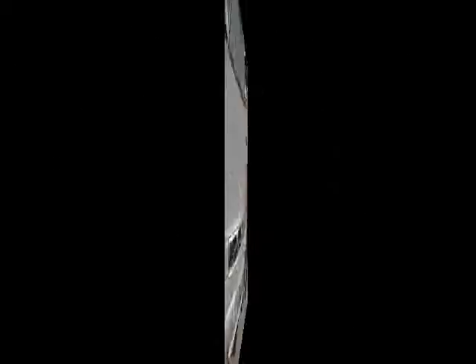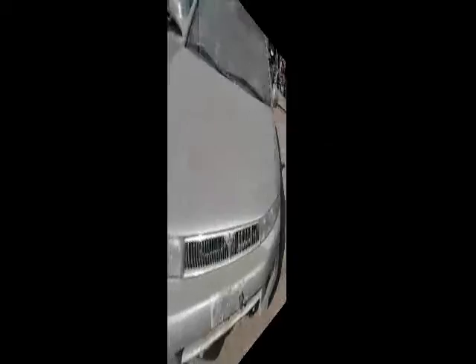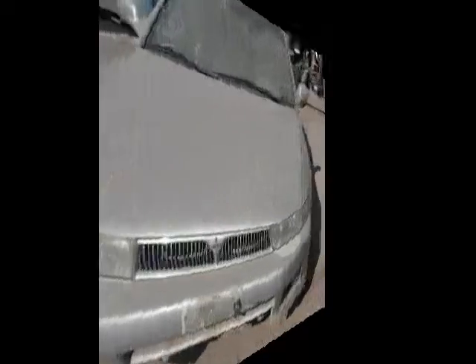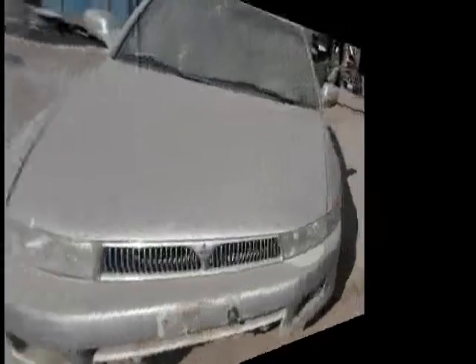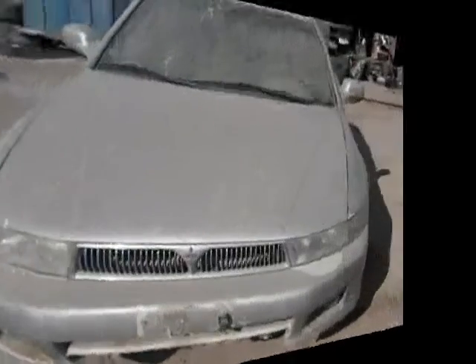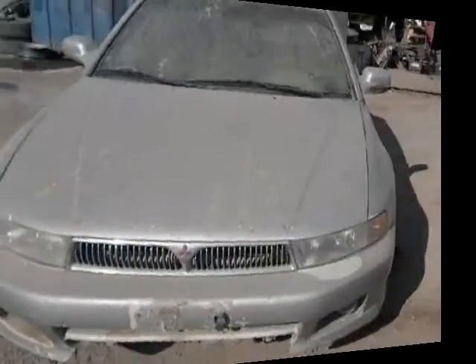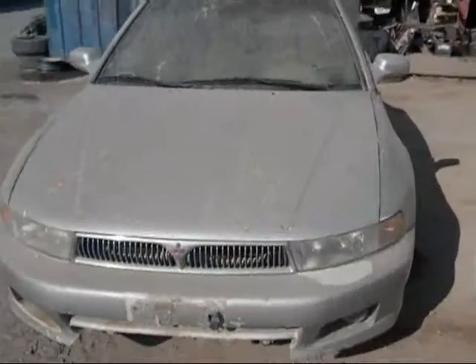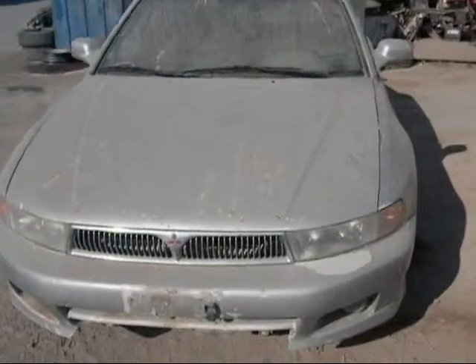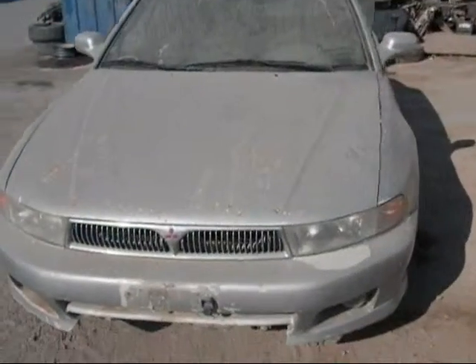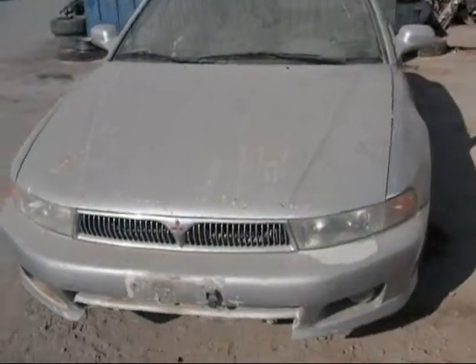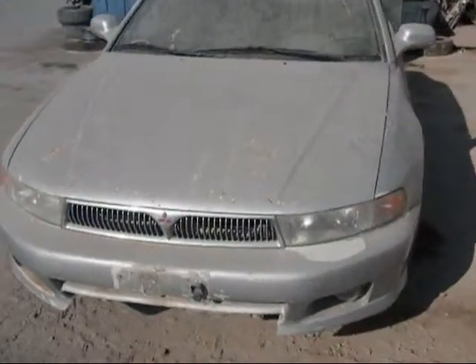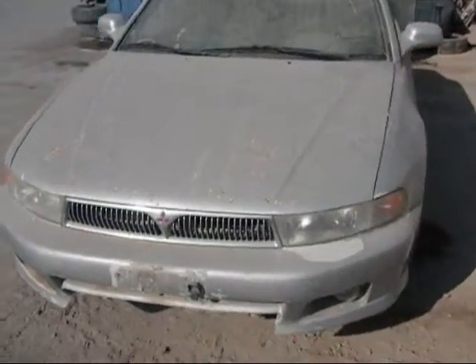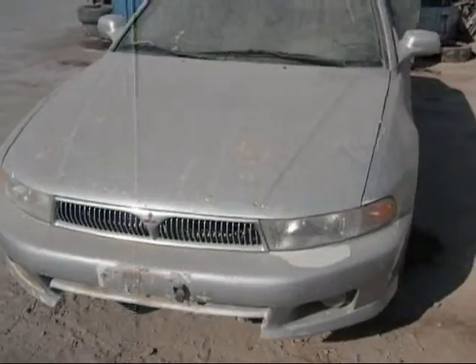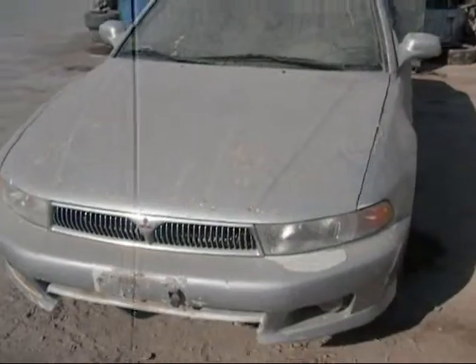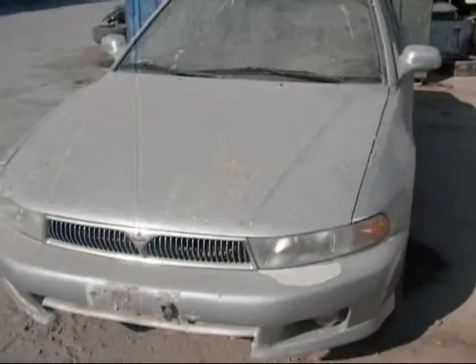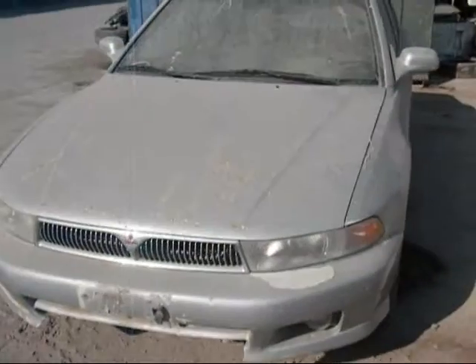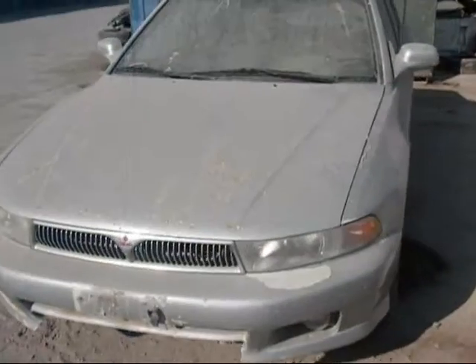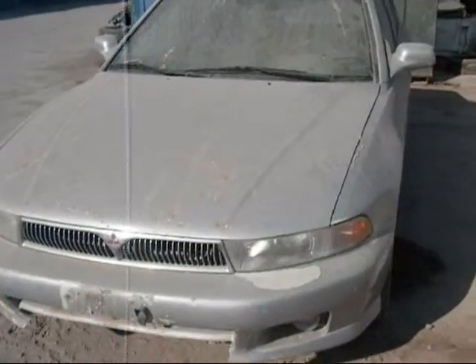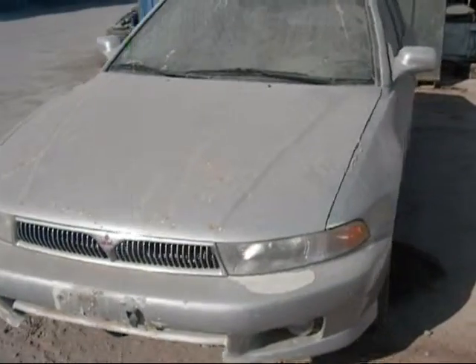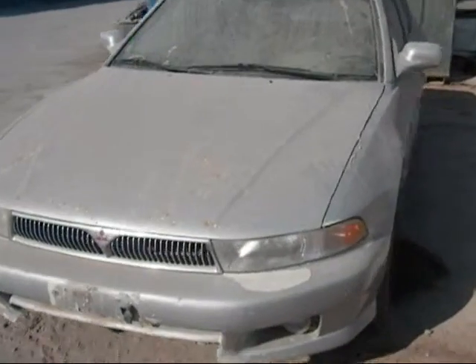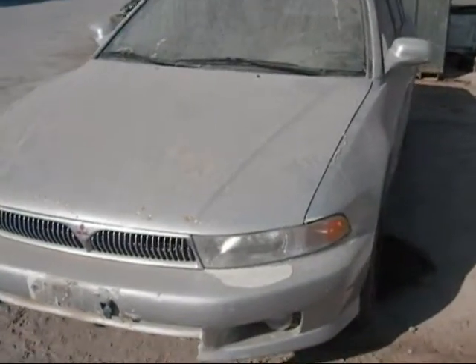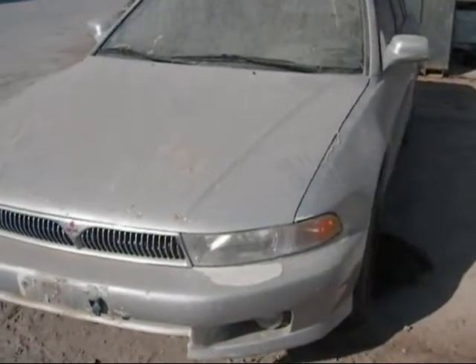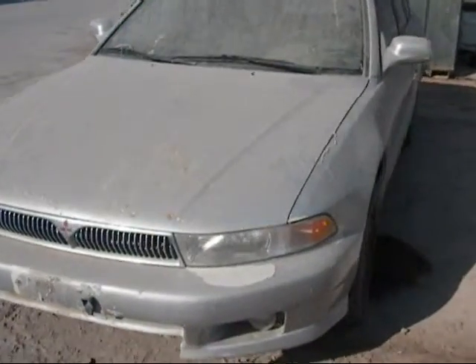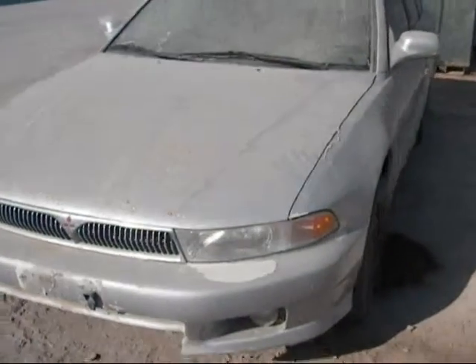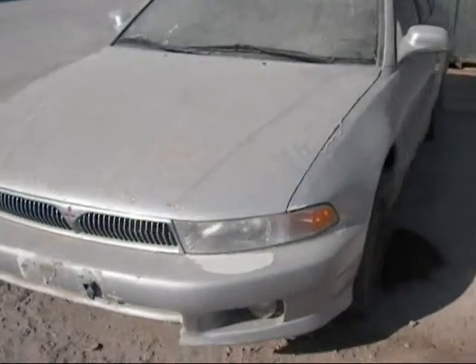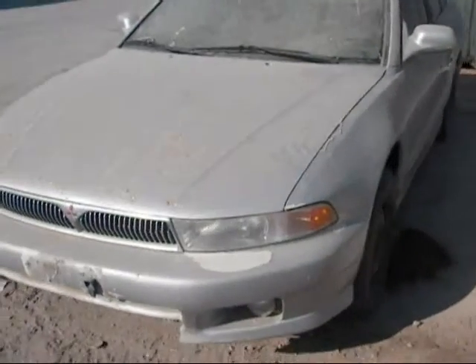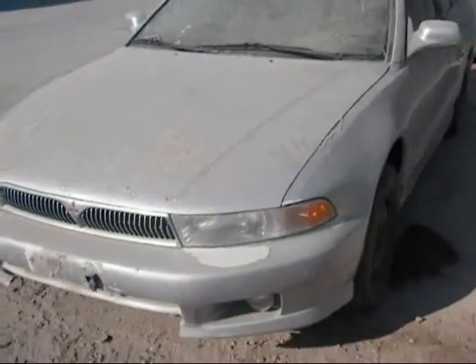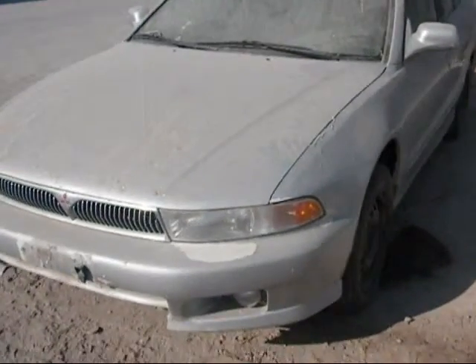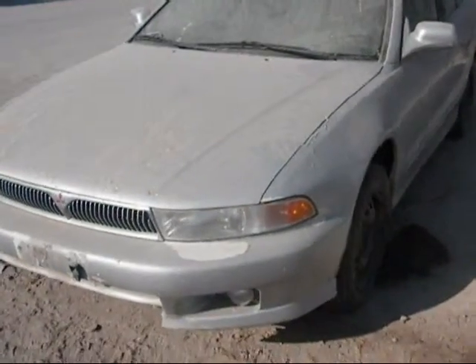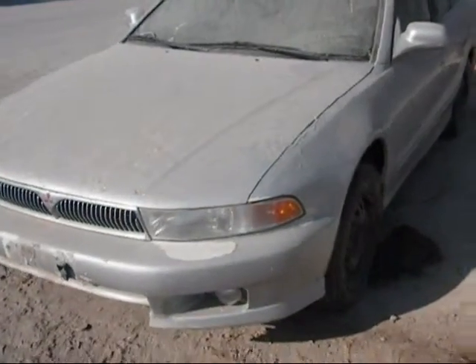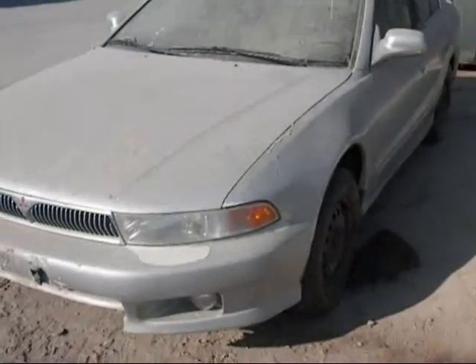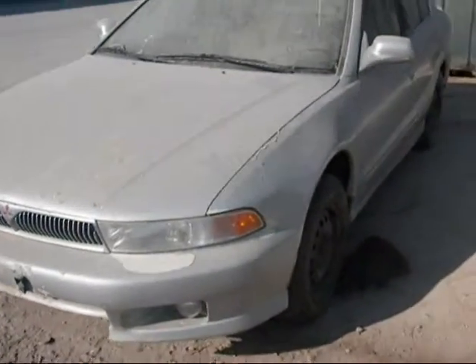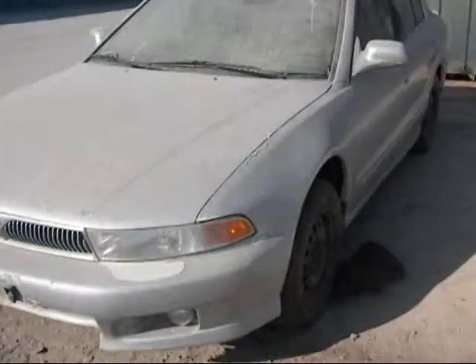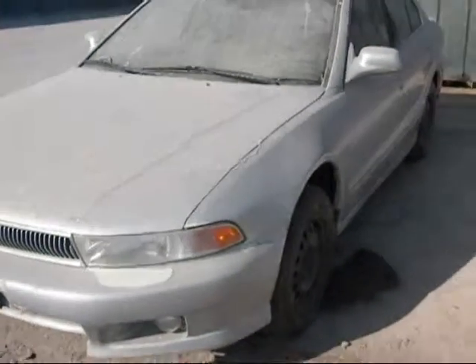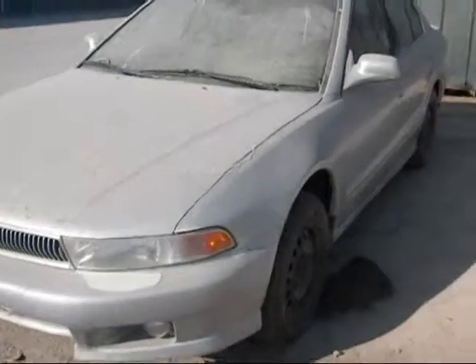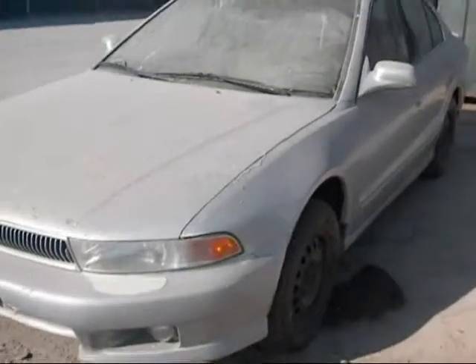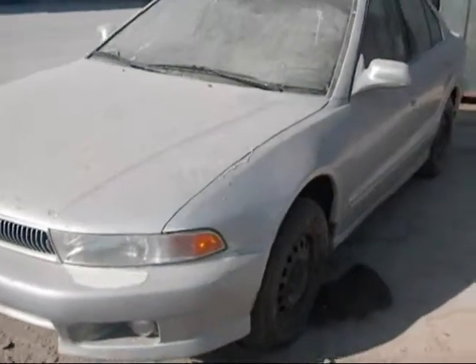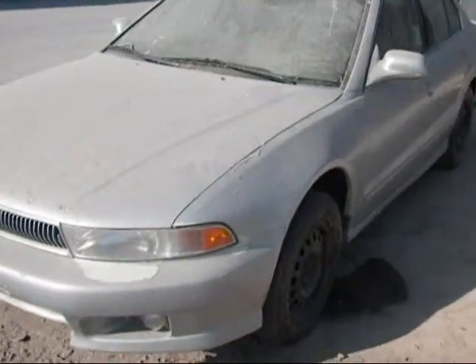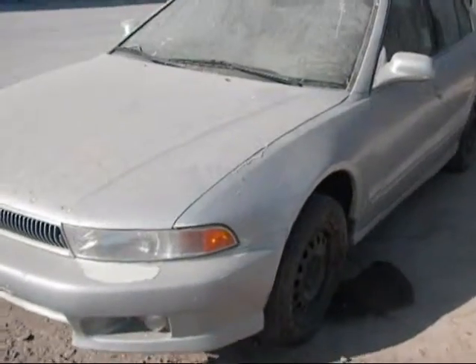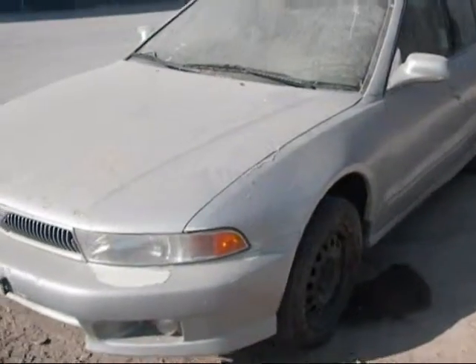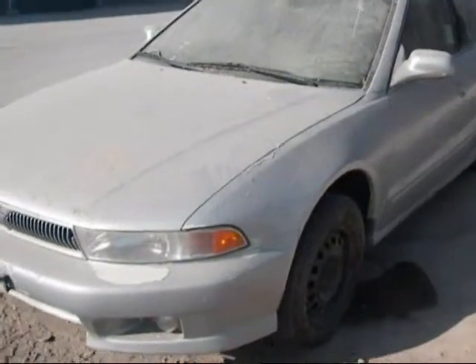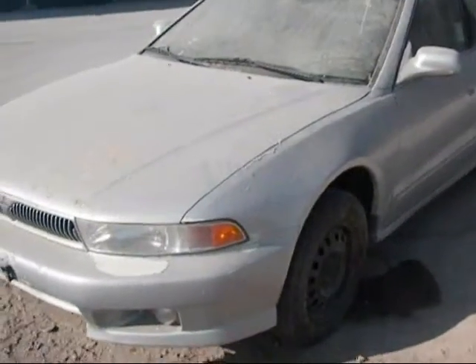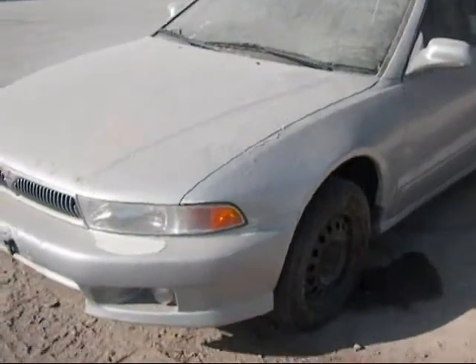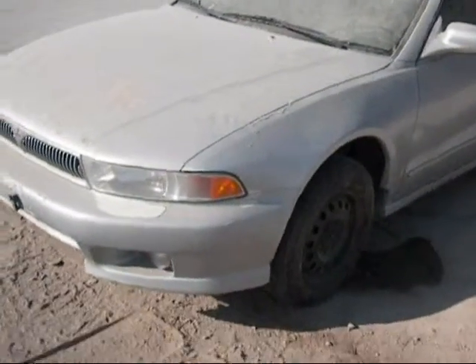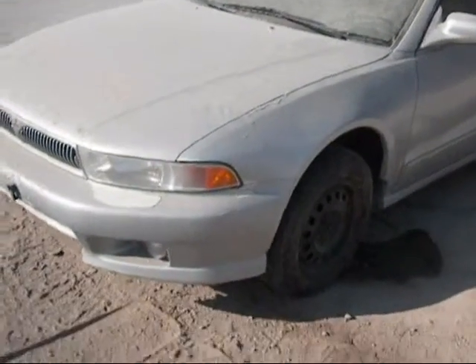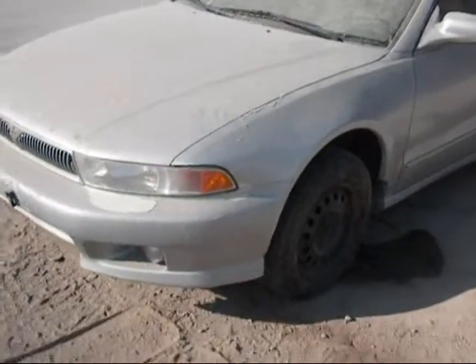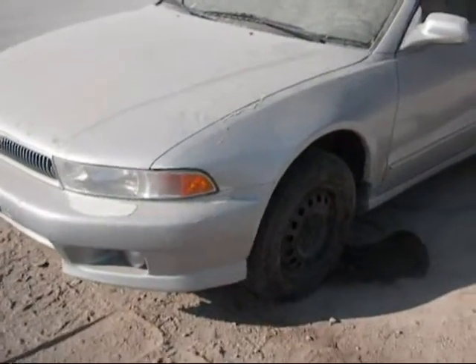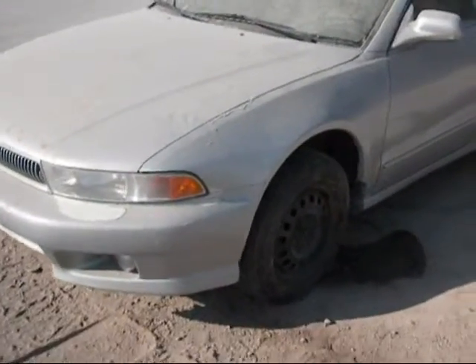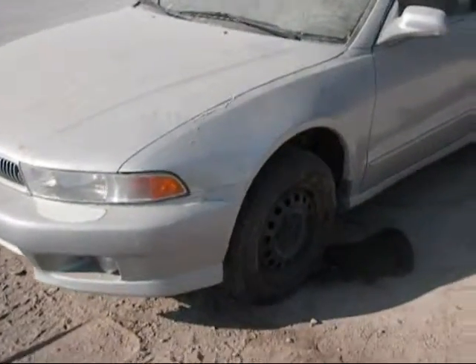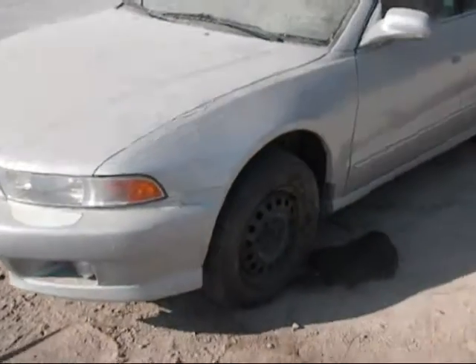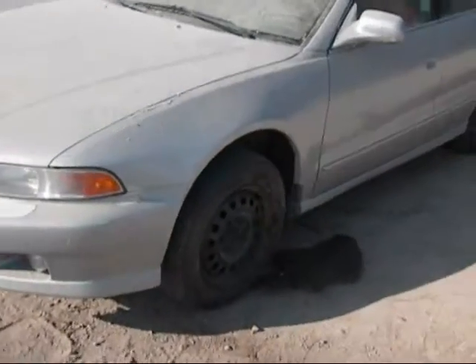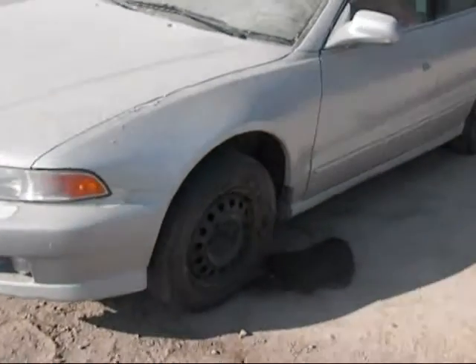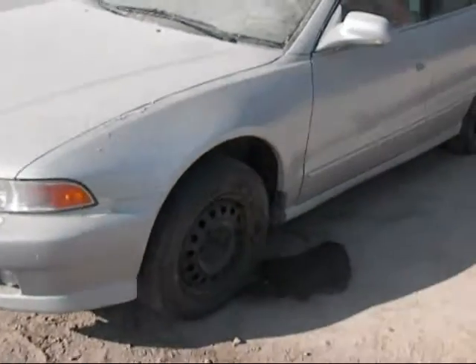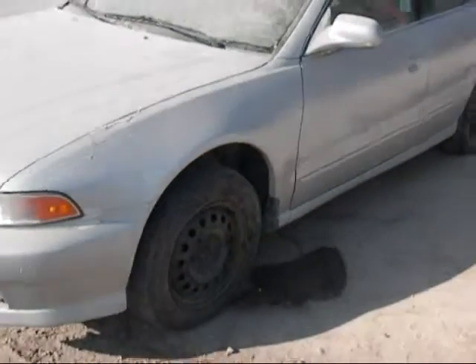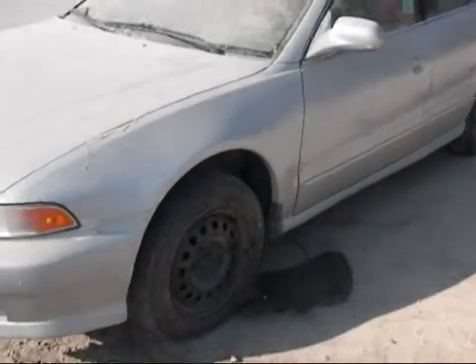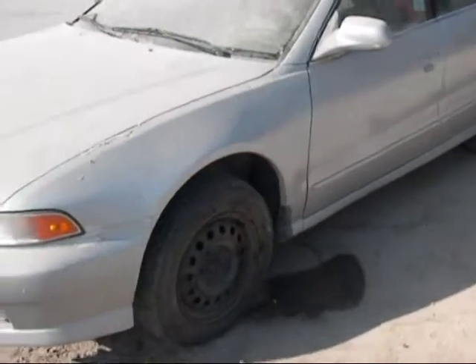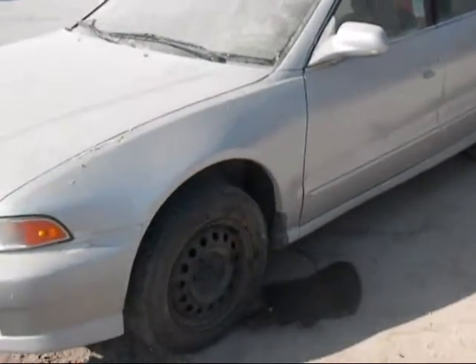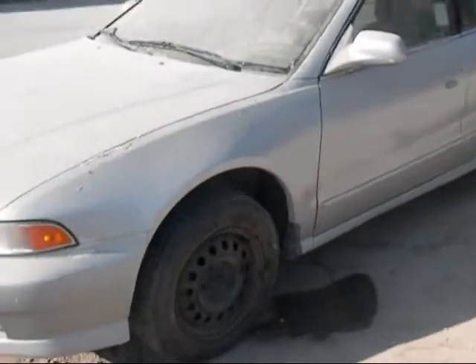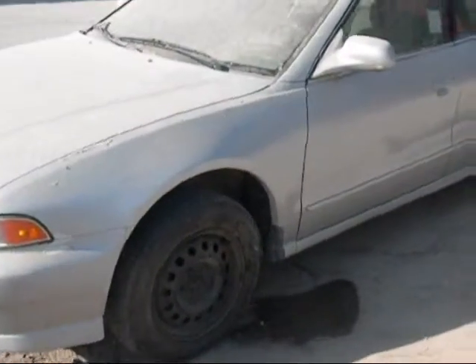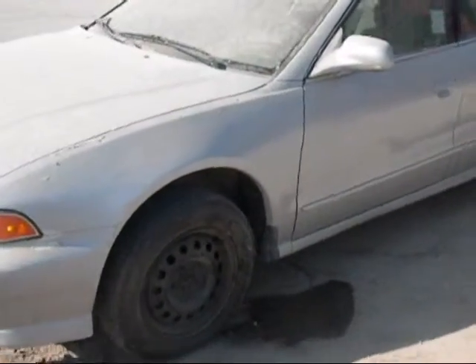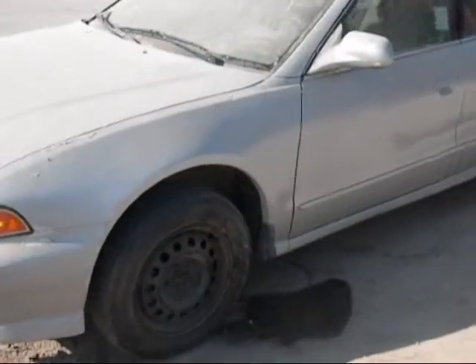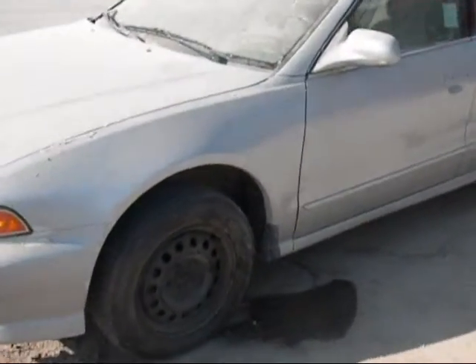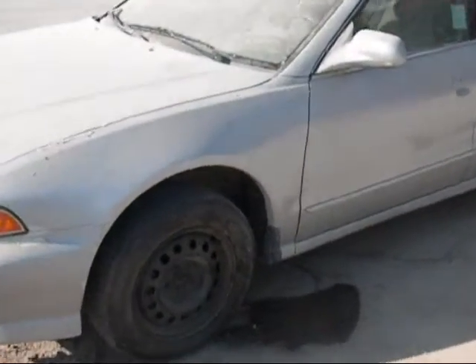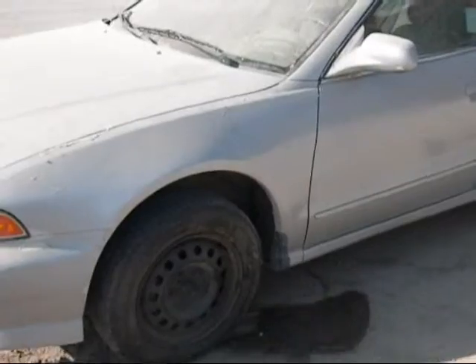Welcome to Fresno Tapp Recycling. Today we have a 2001 Mitsubishi Galant. It has a bad engine.